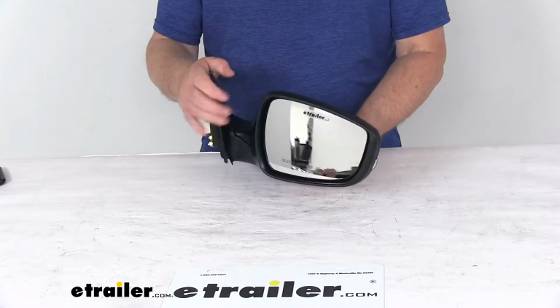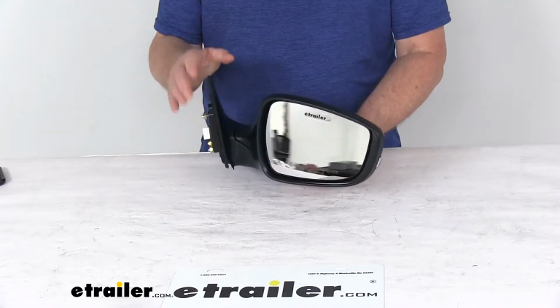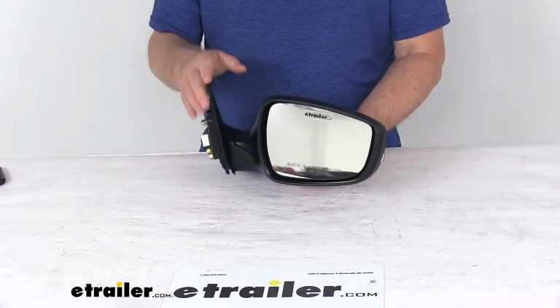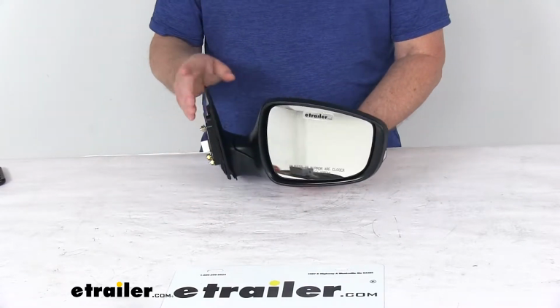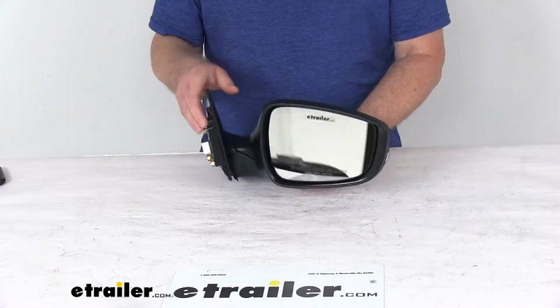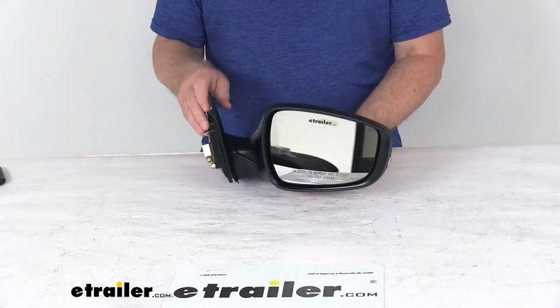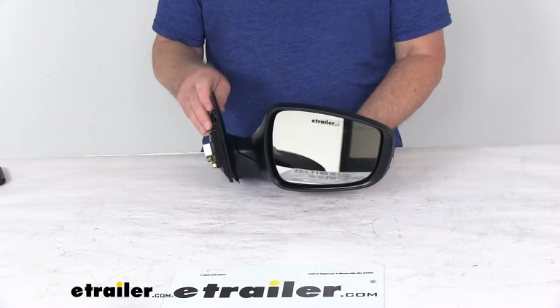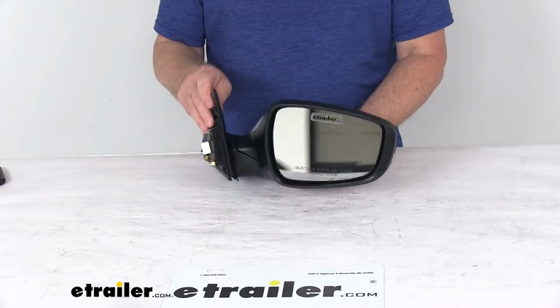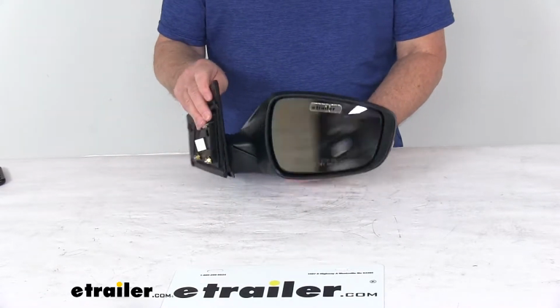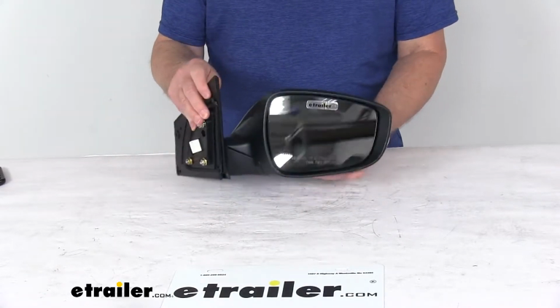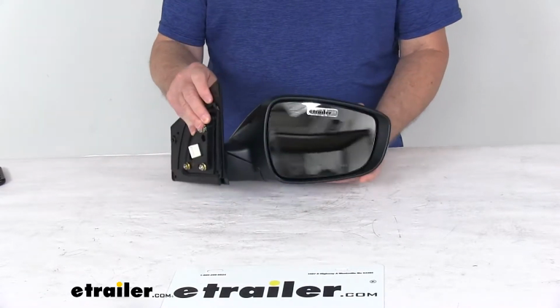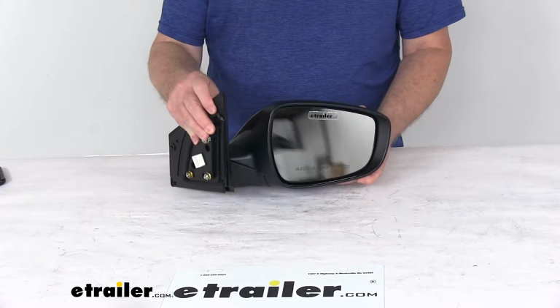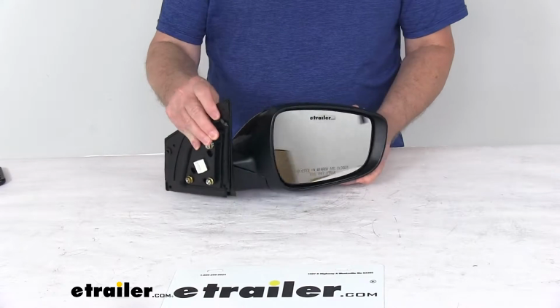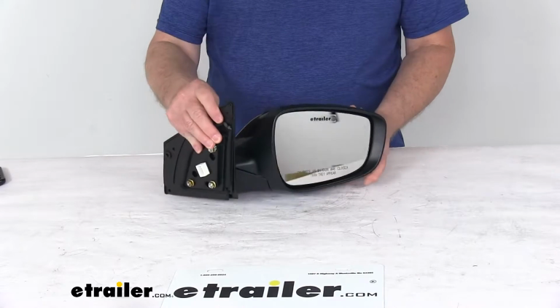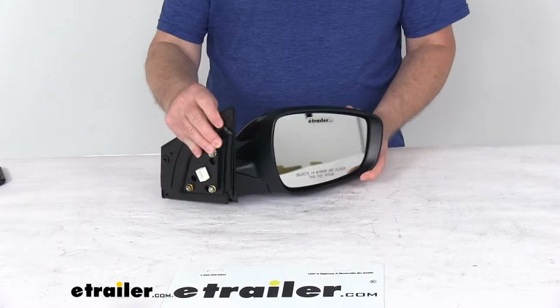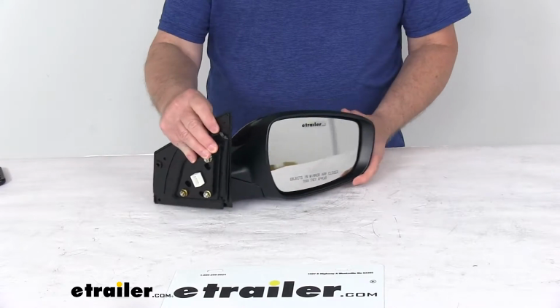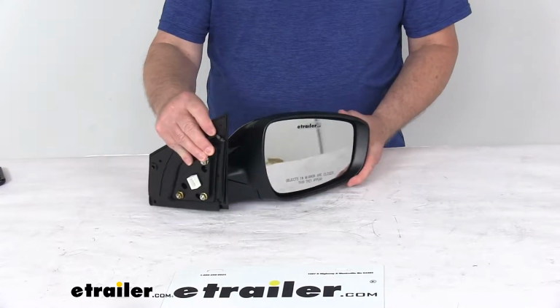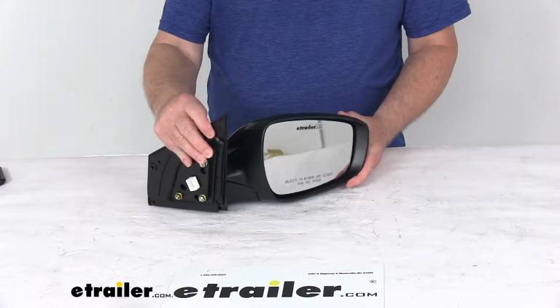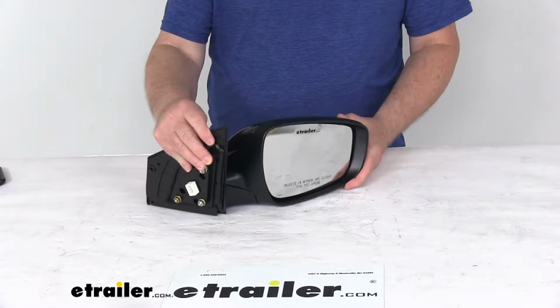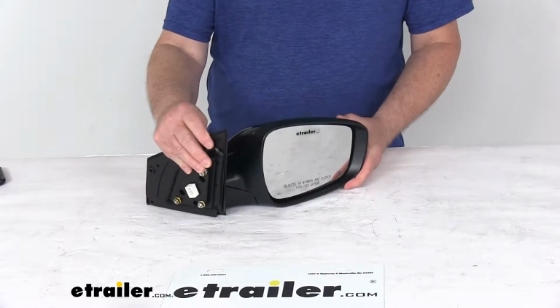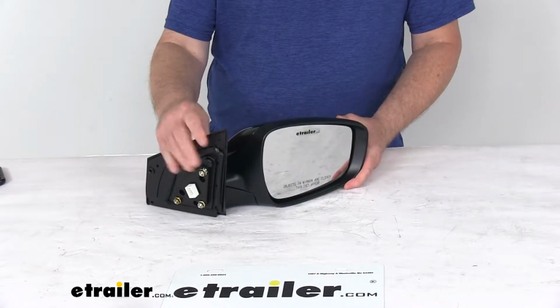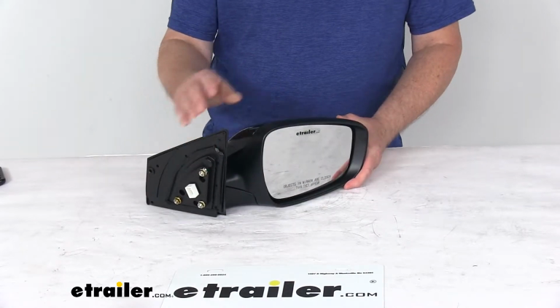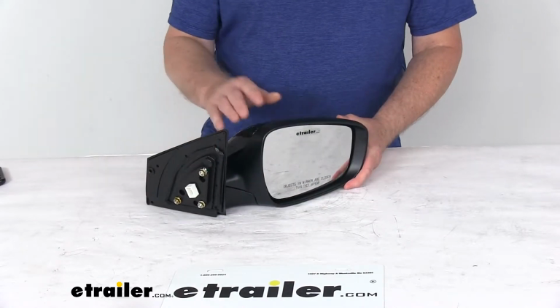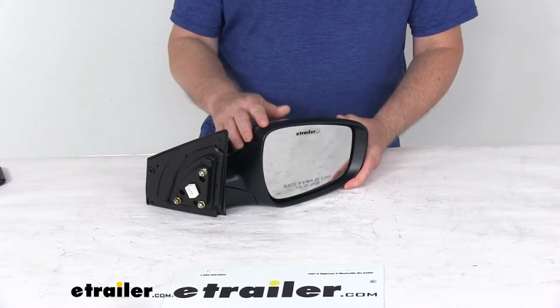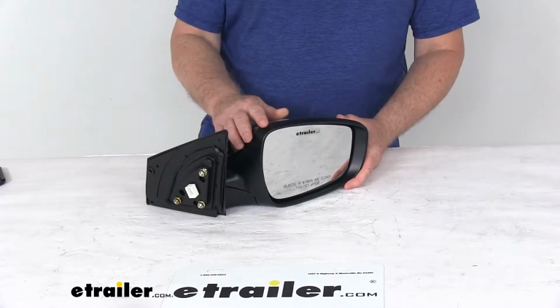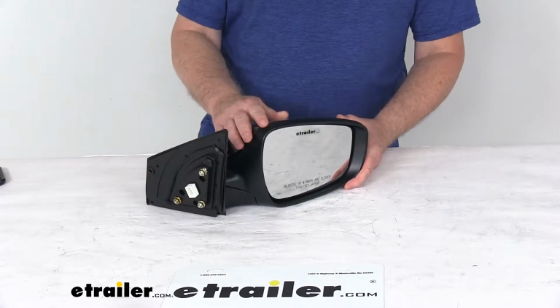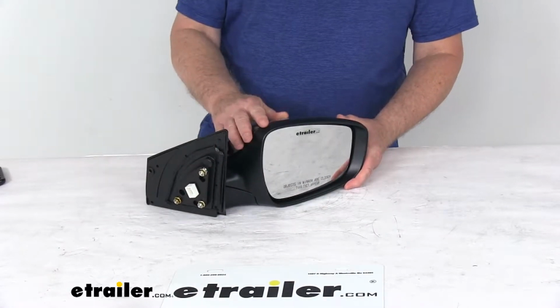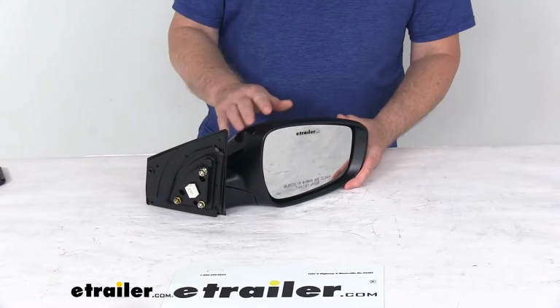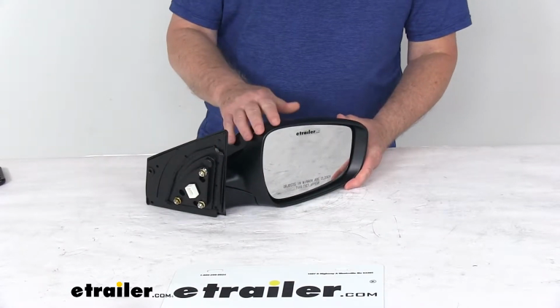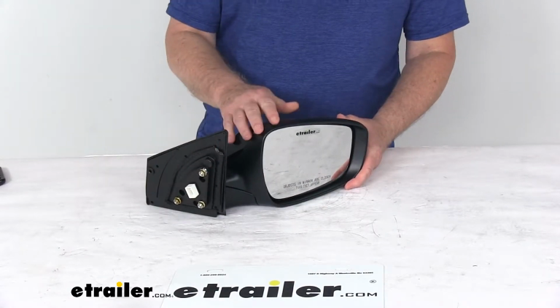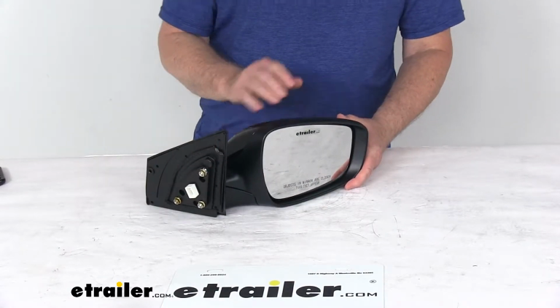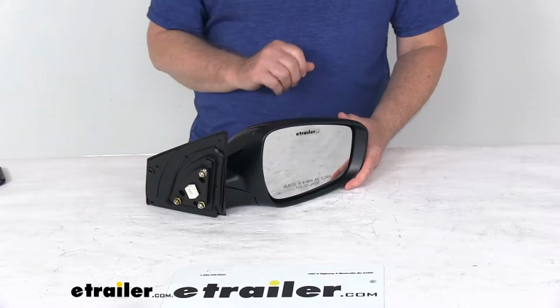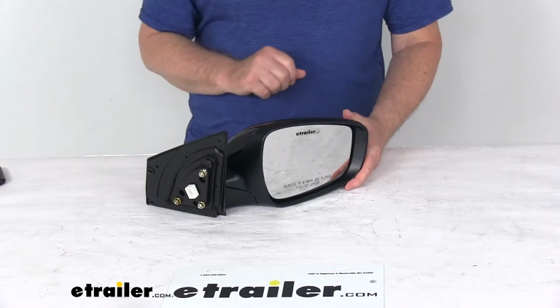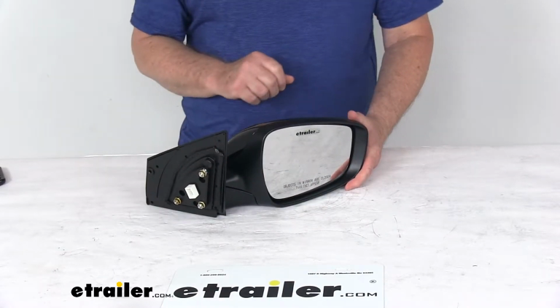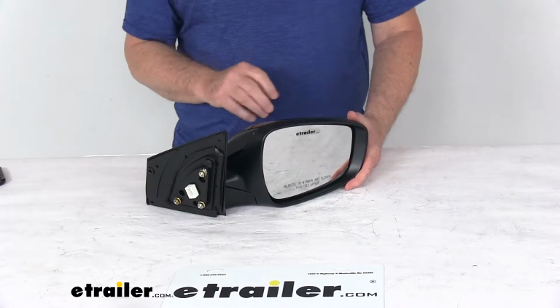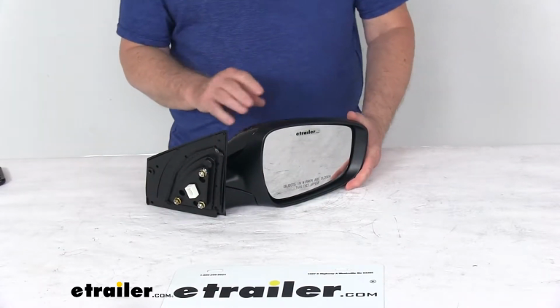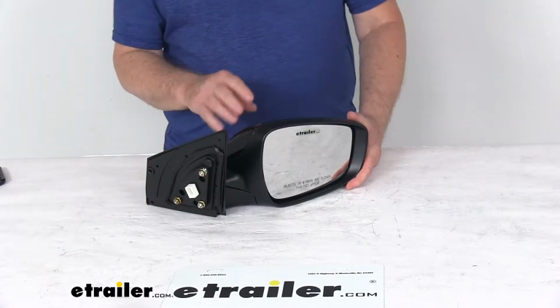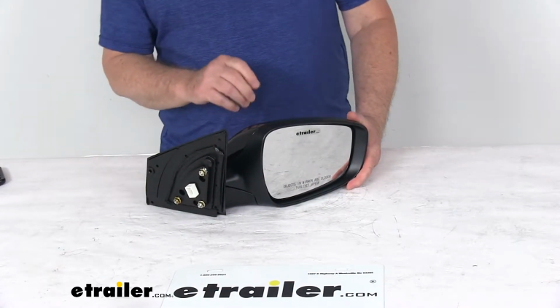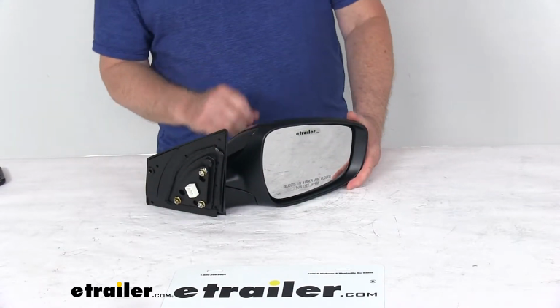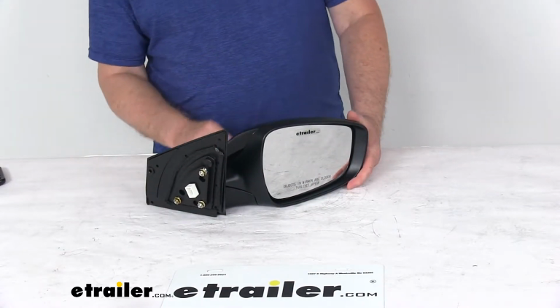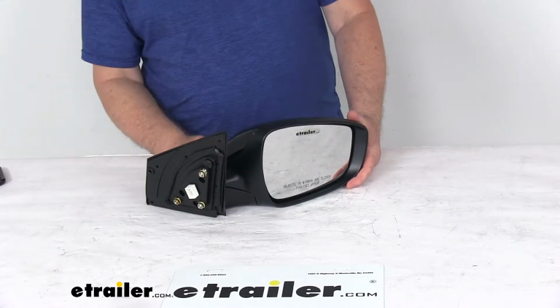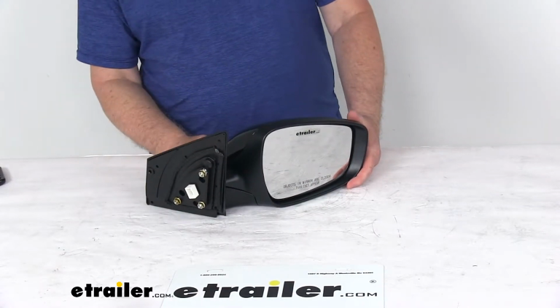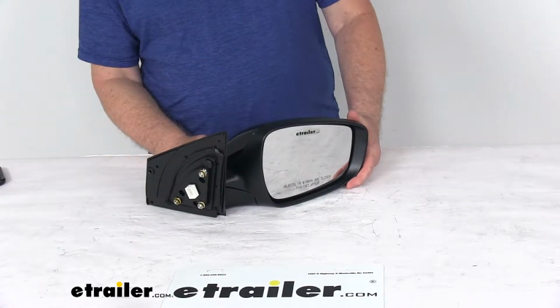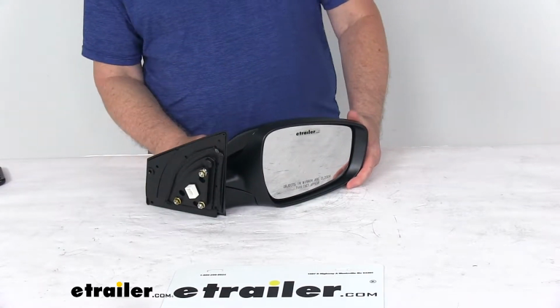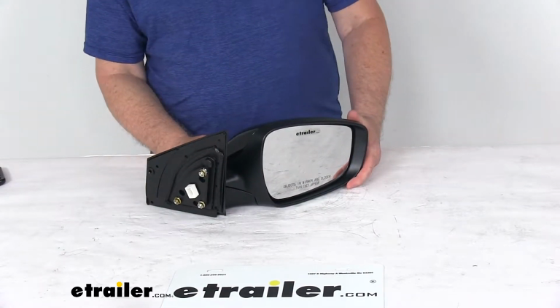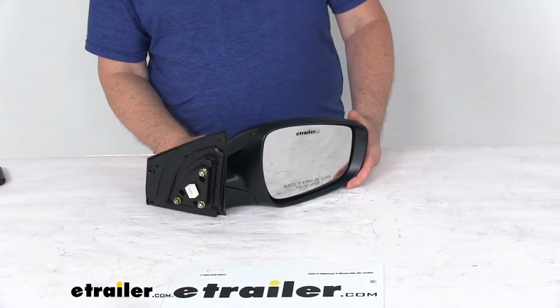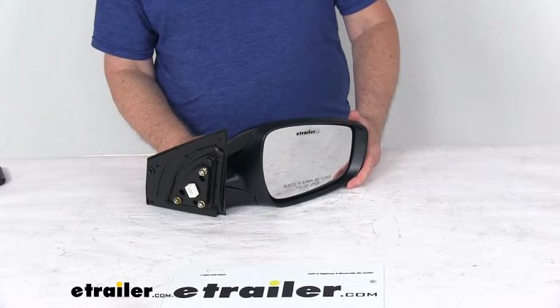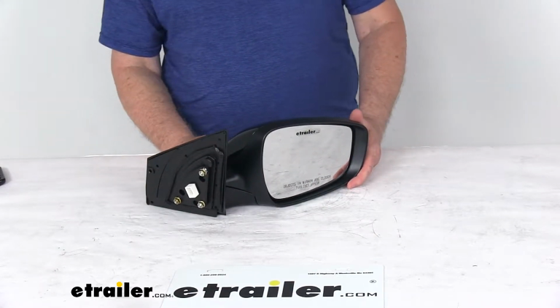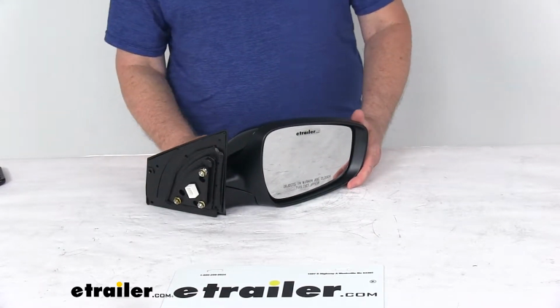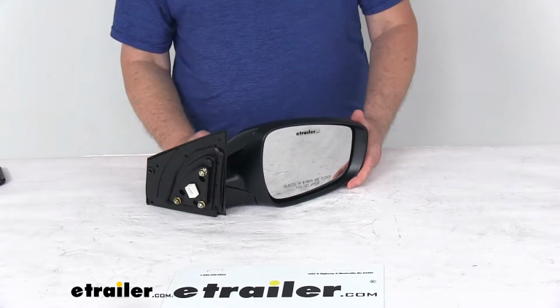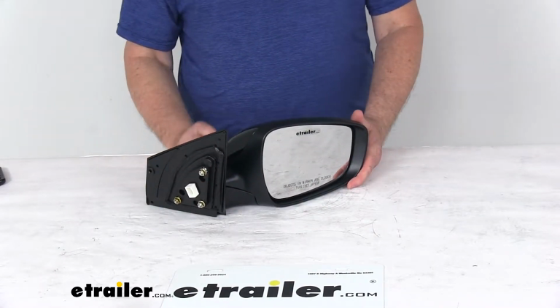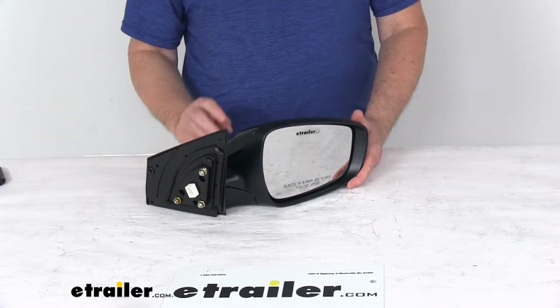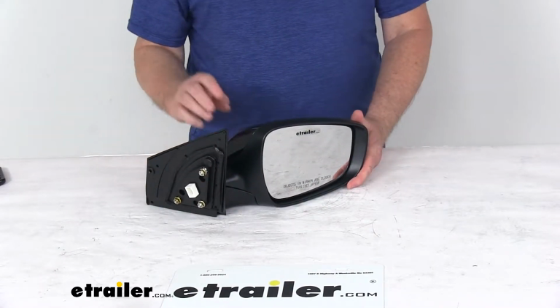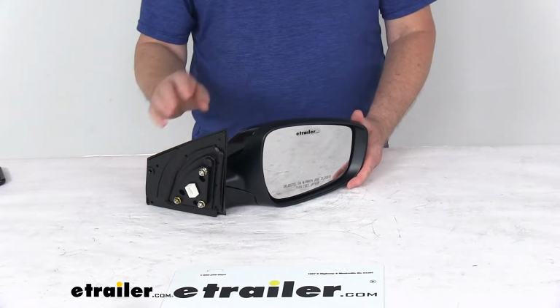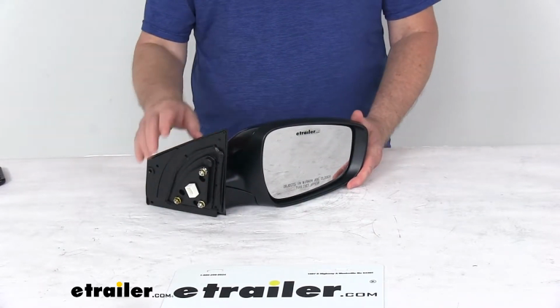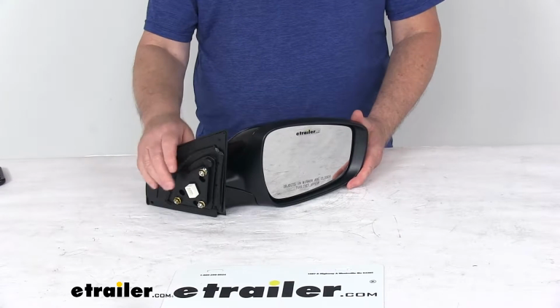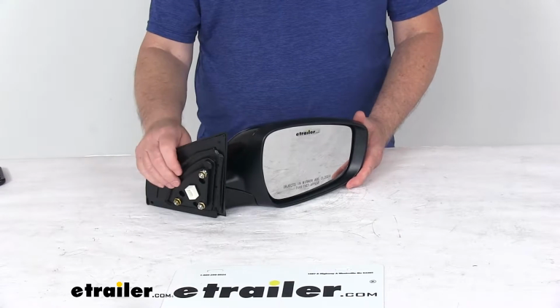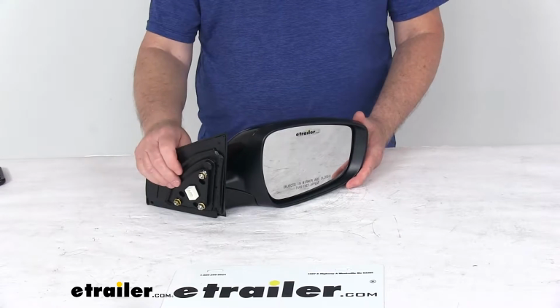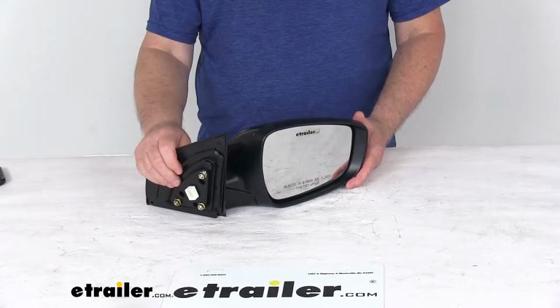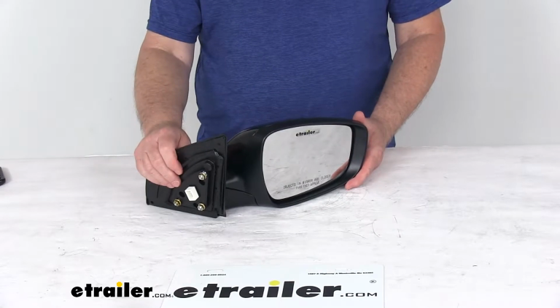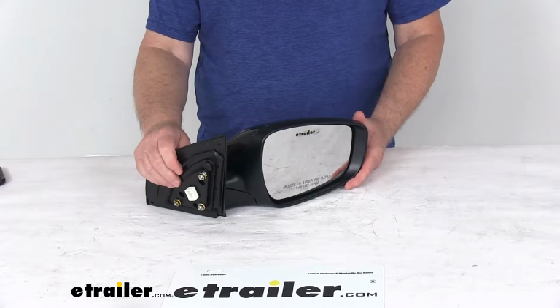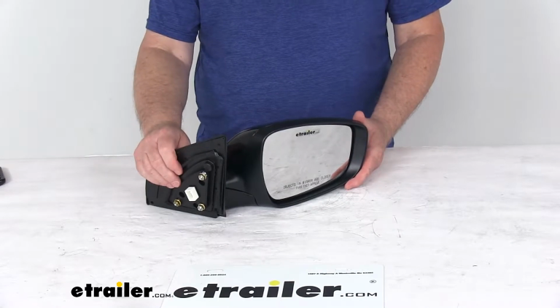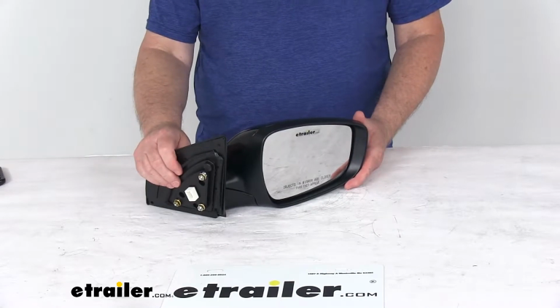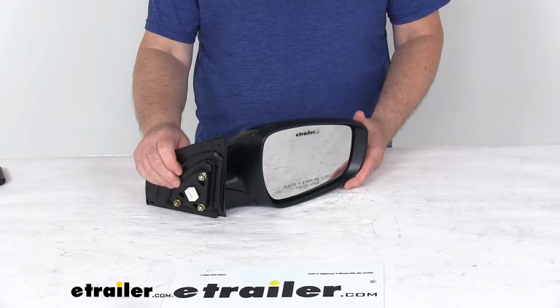On a custom fit part like this, I do recommend for you to go to our website, use the fit guide, put in your year and model vehicle, and it'll show you if this will work for your application.